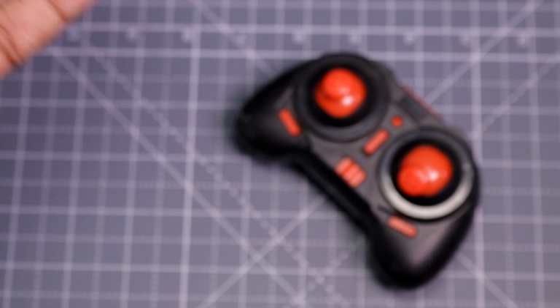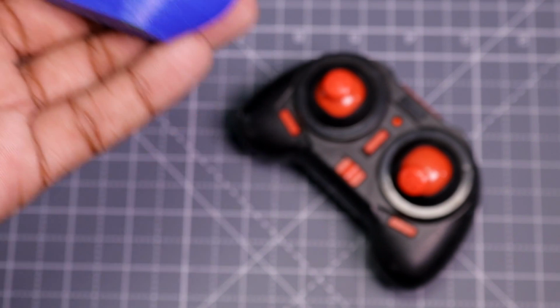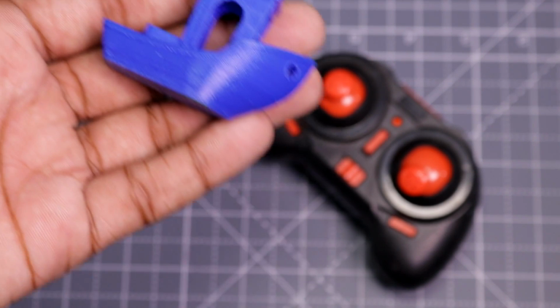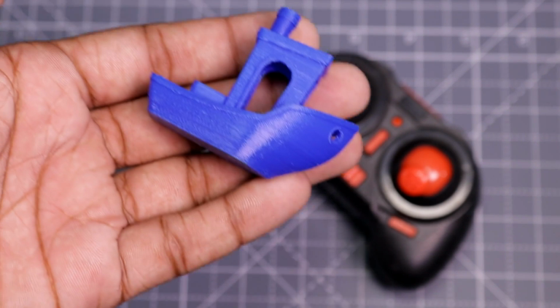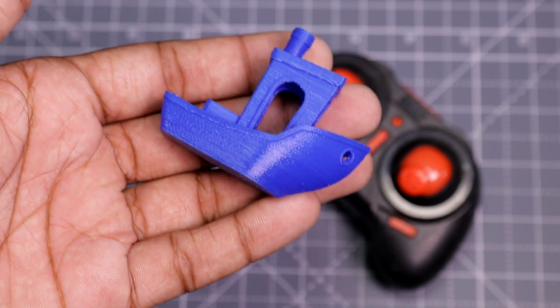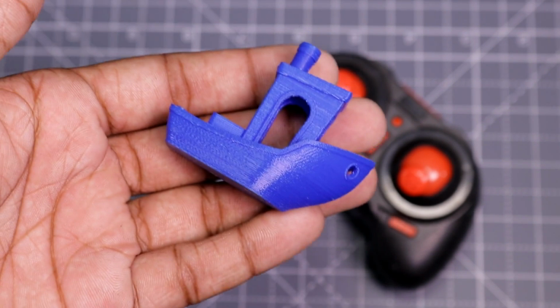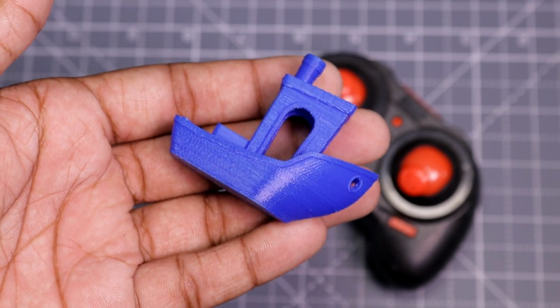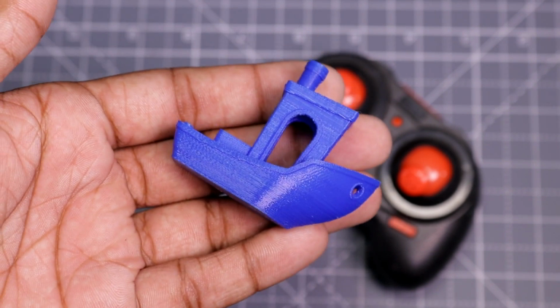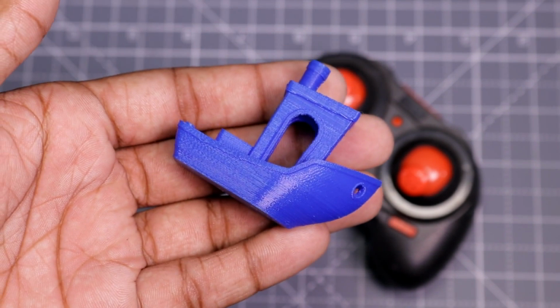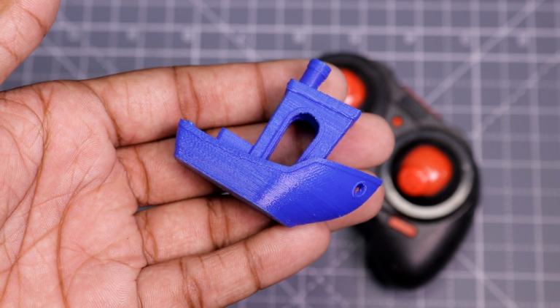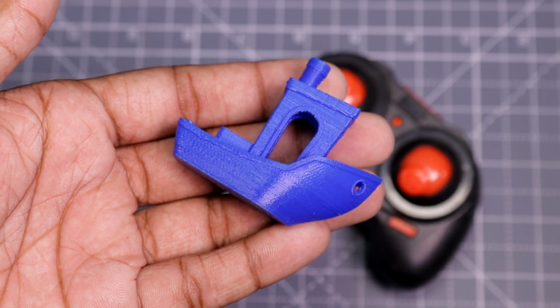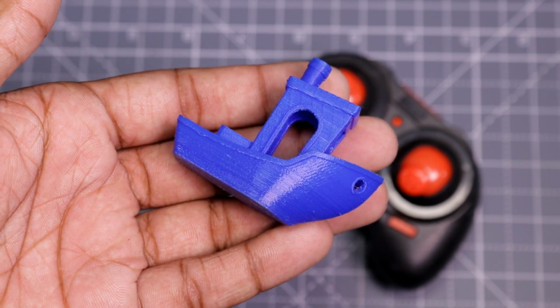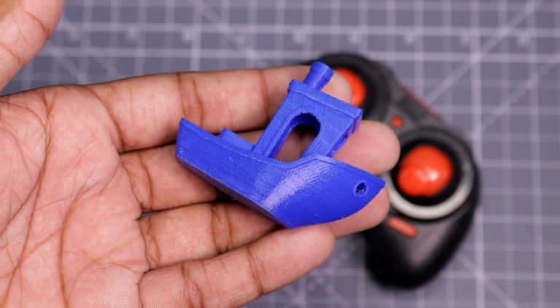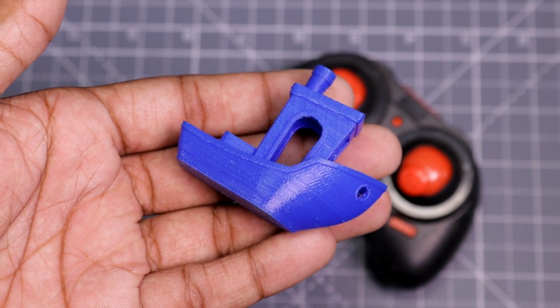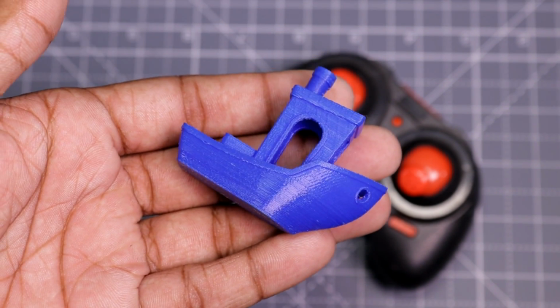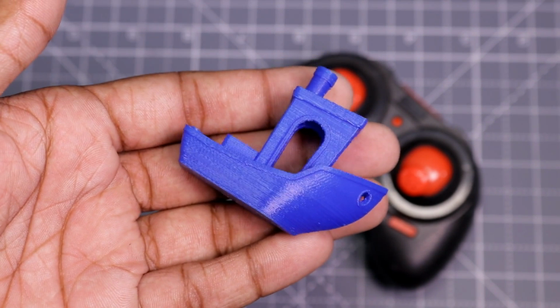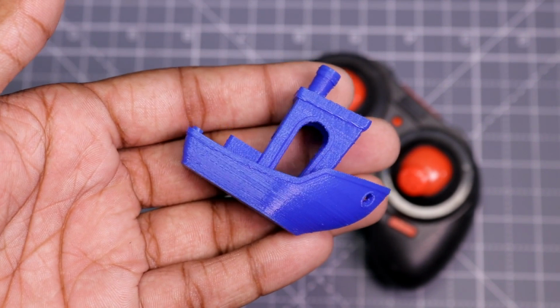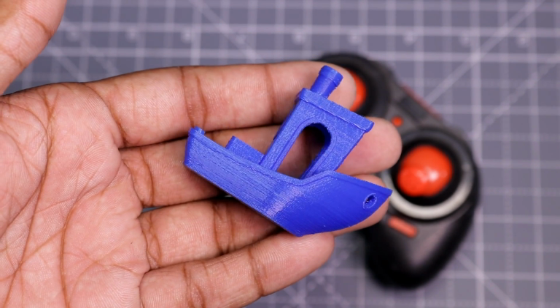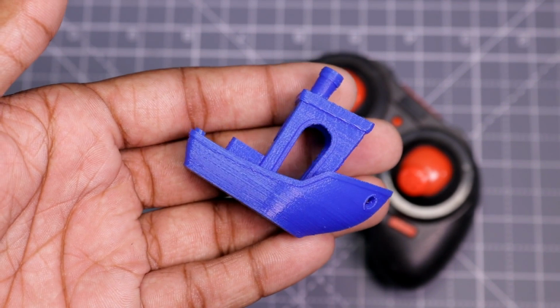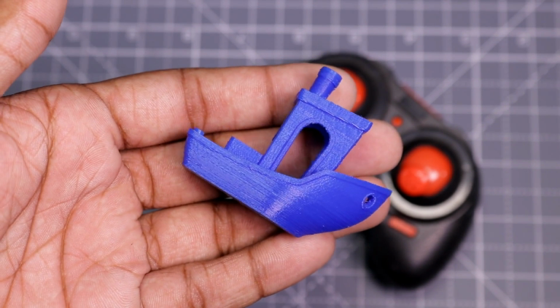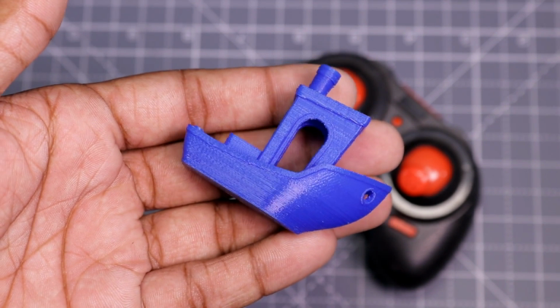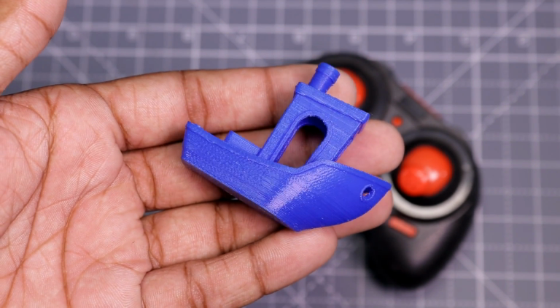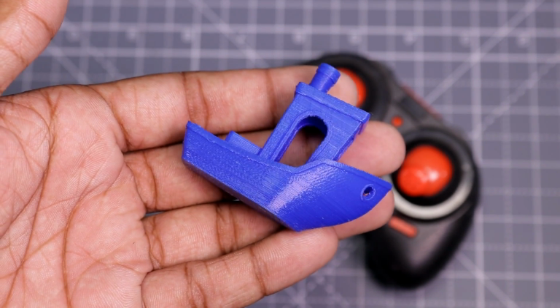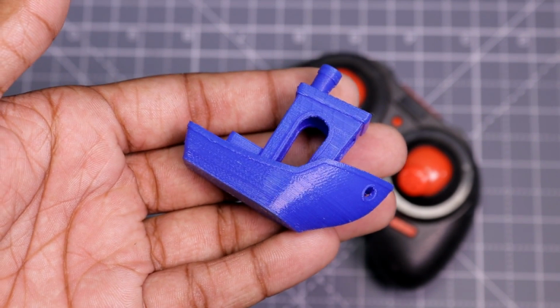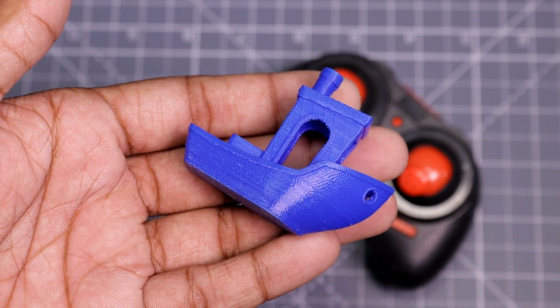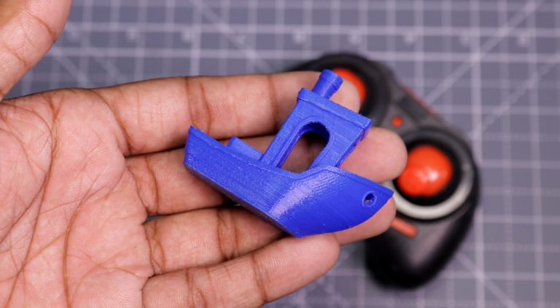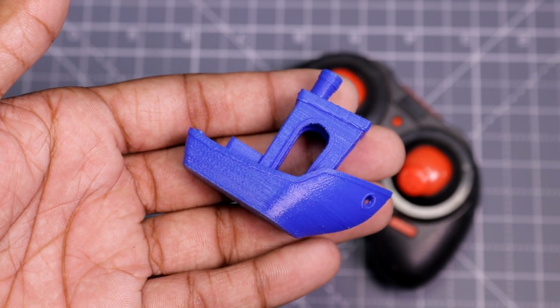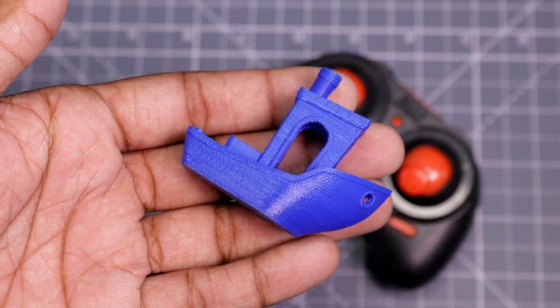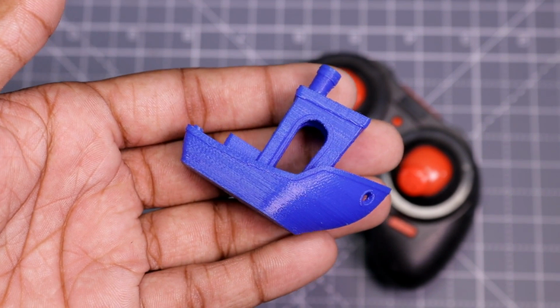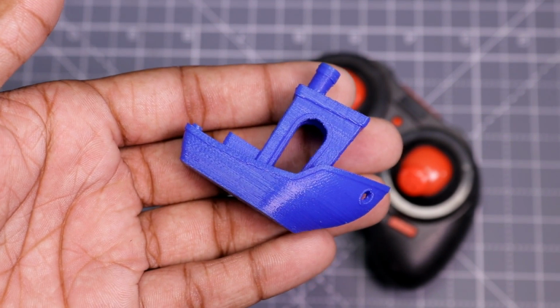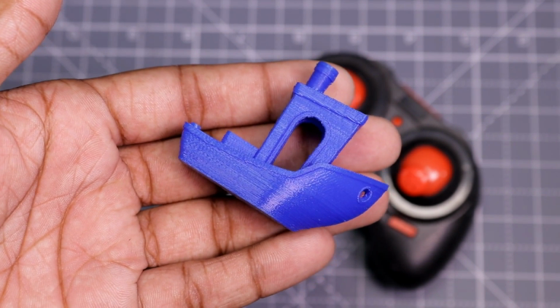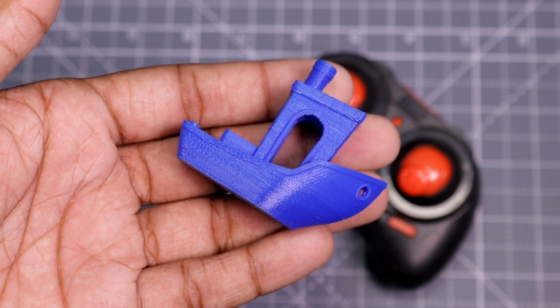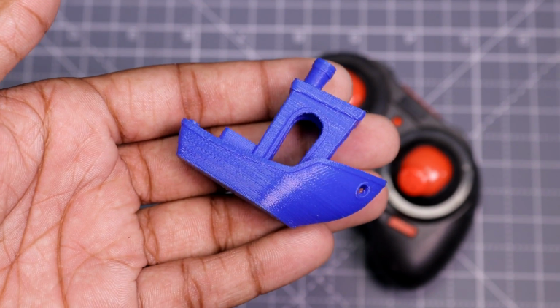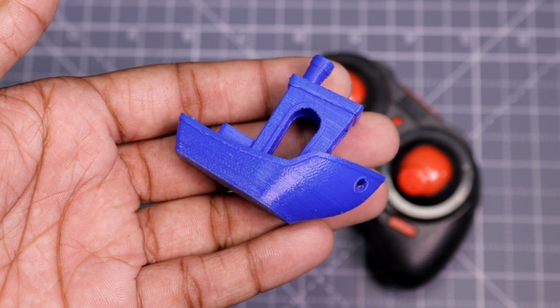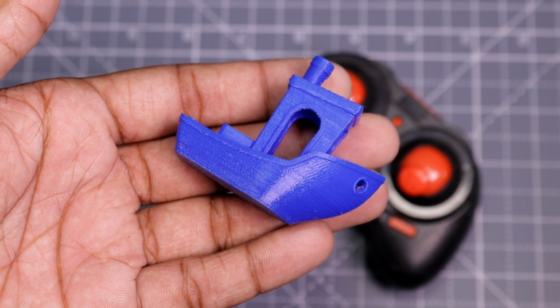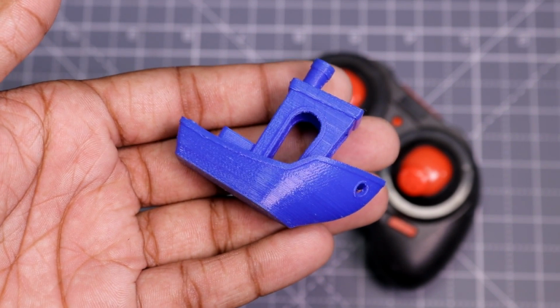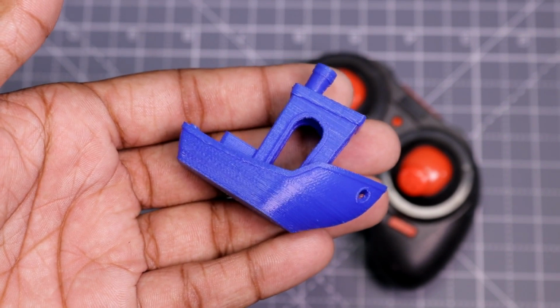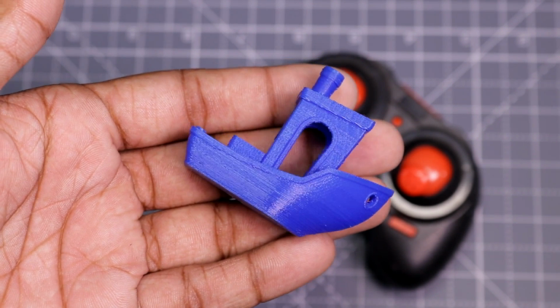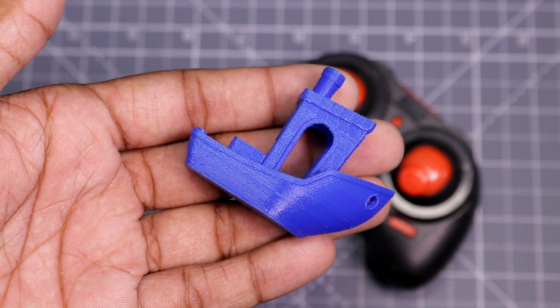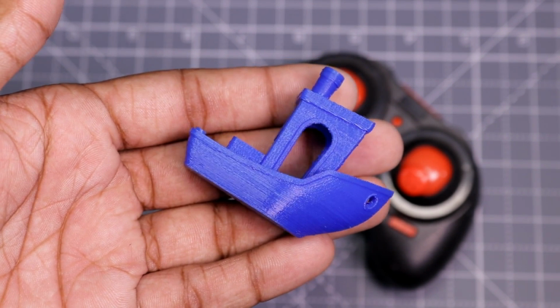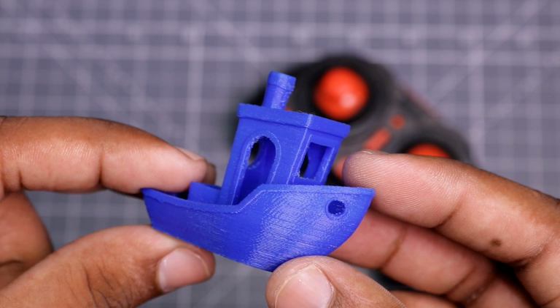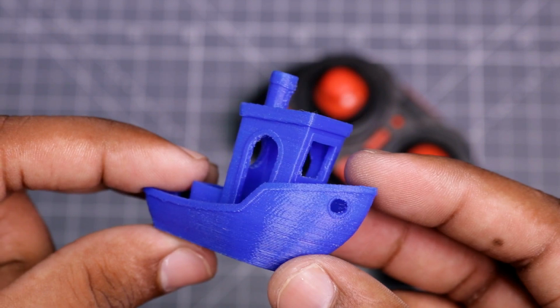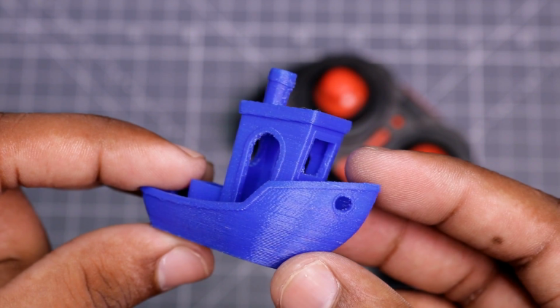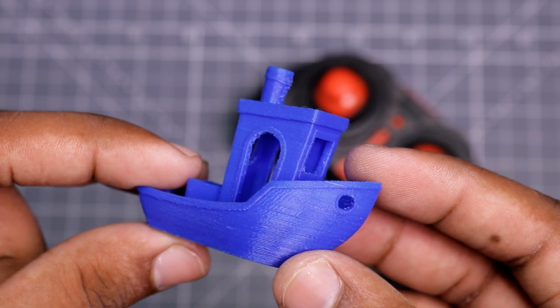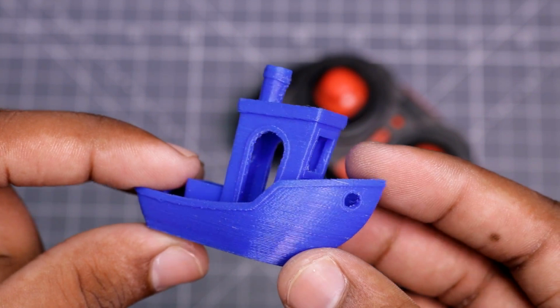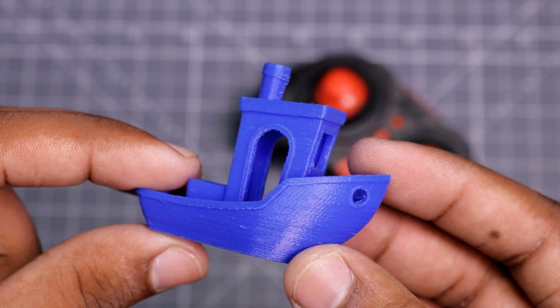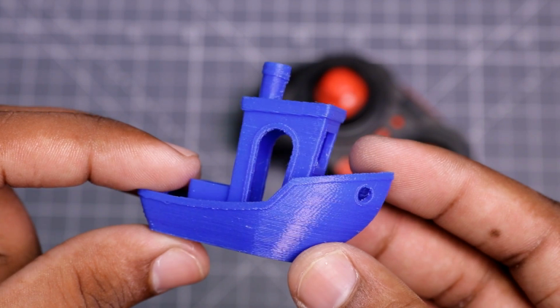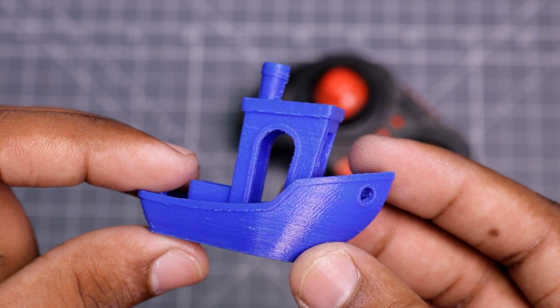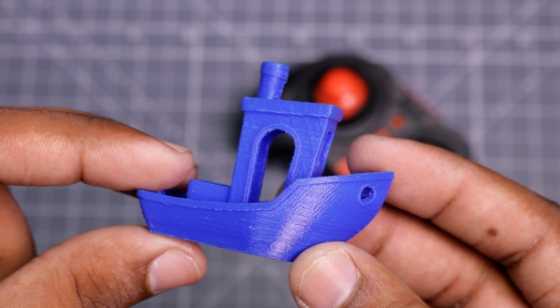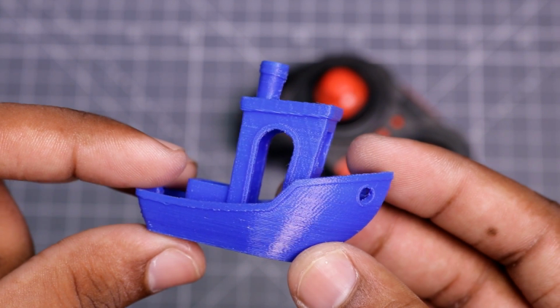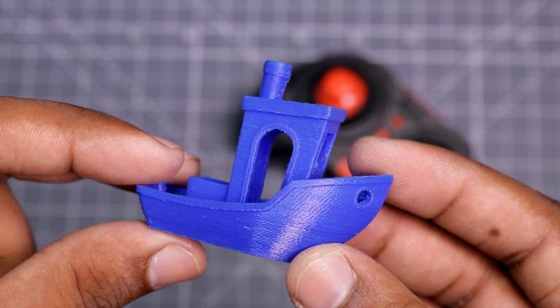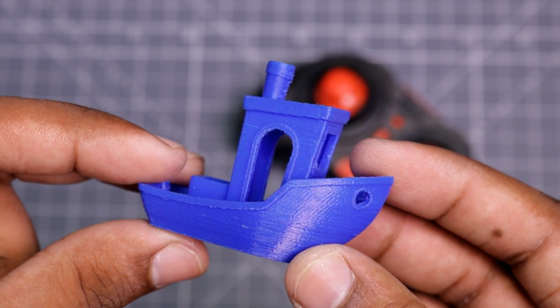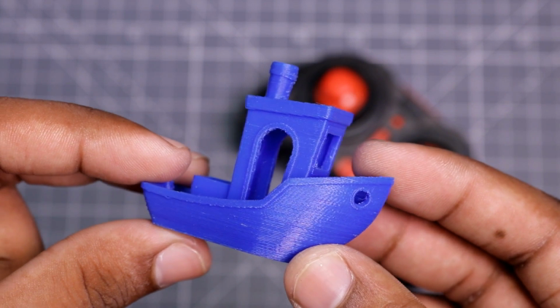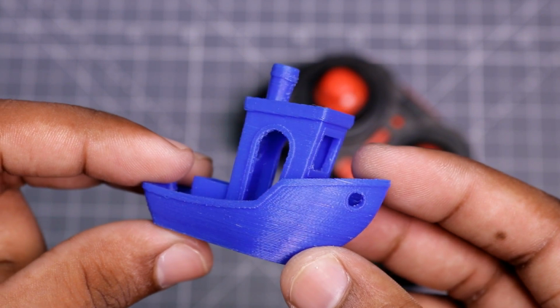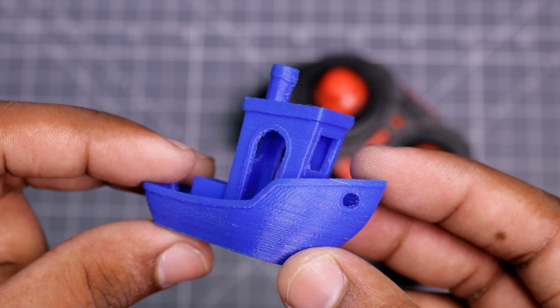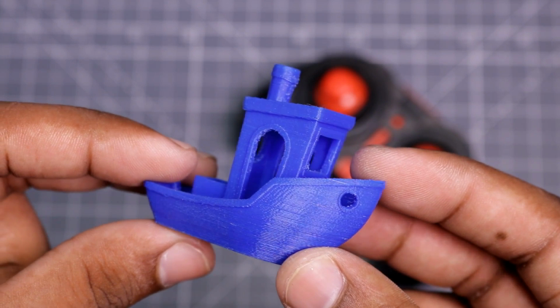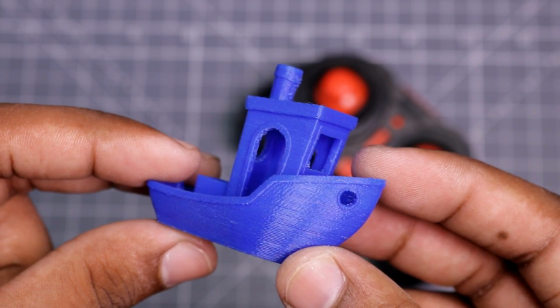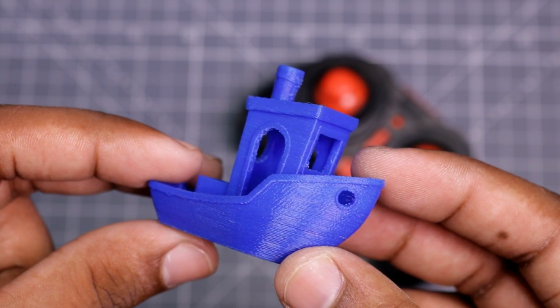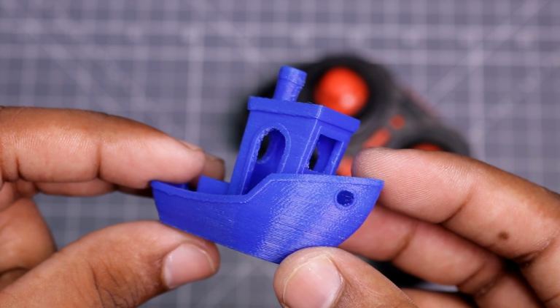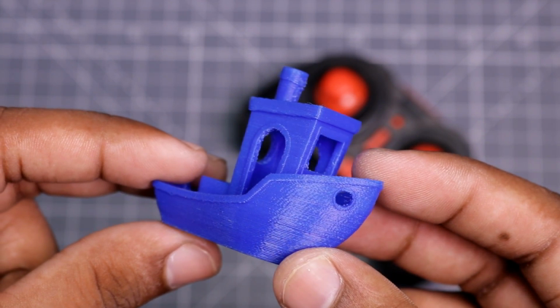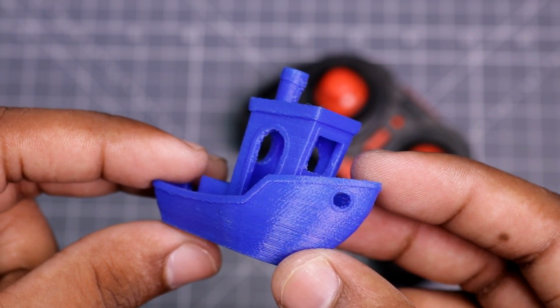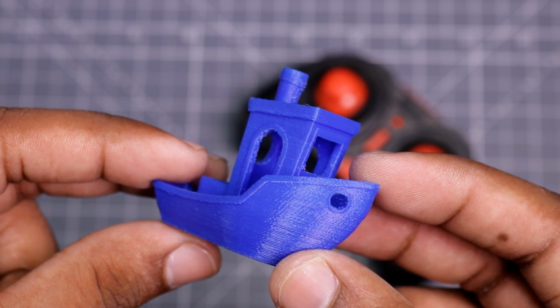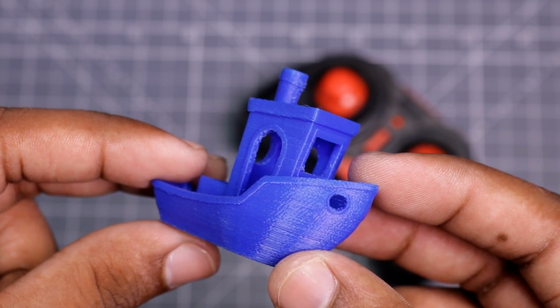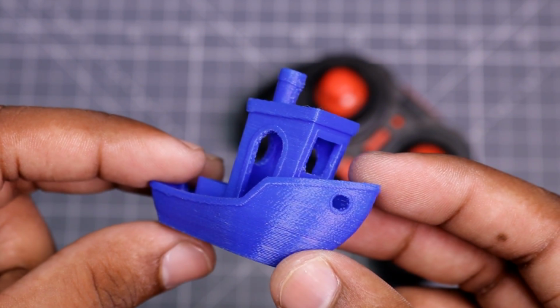First of all, I printed a 3D boot on it and you can see the print quality of this printer is really good.